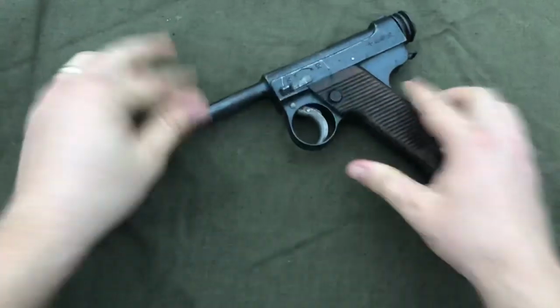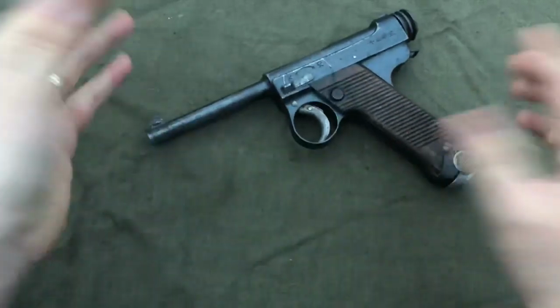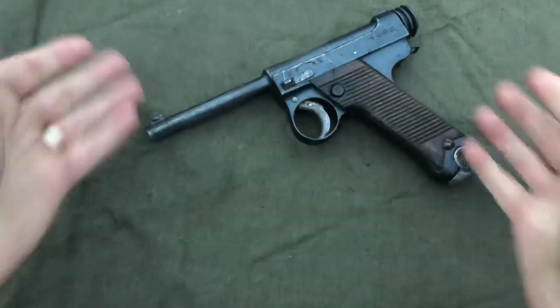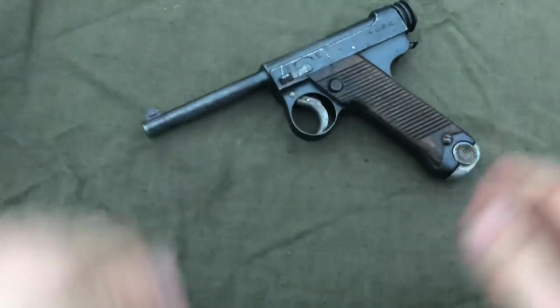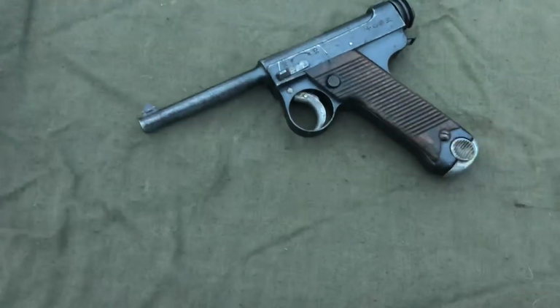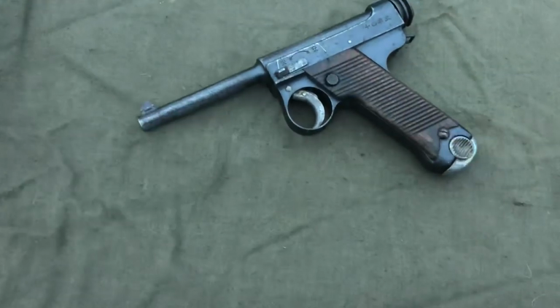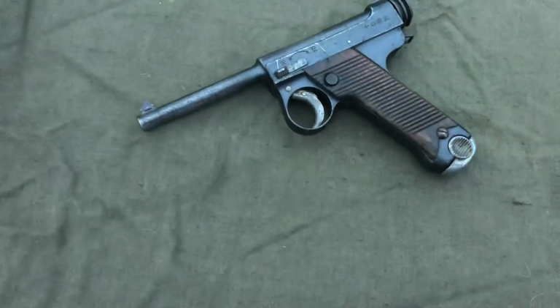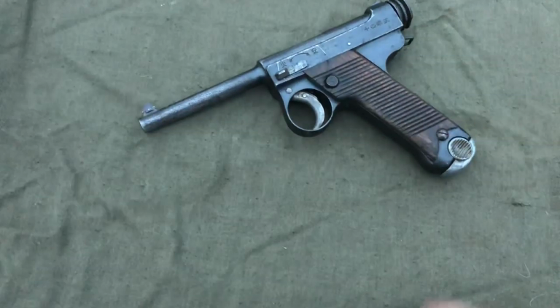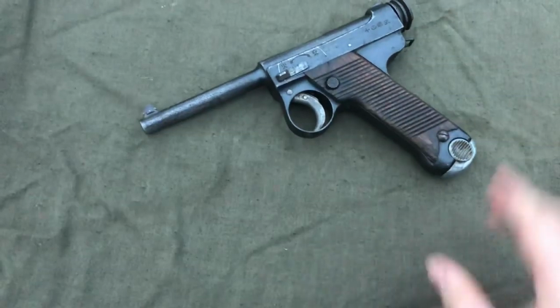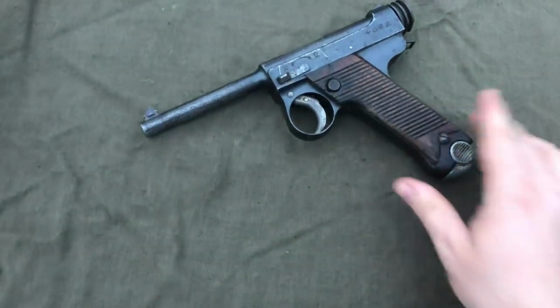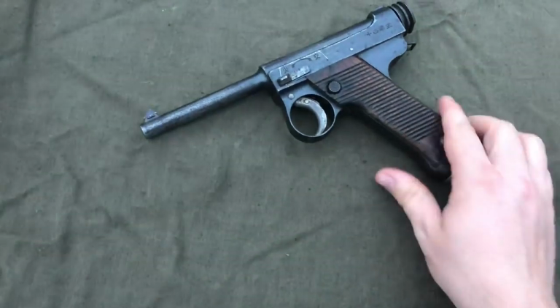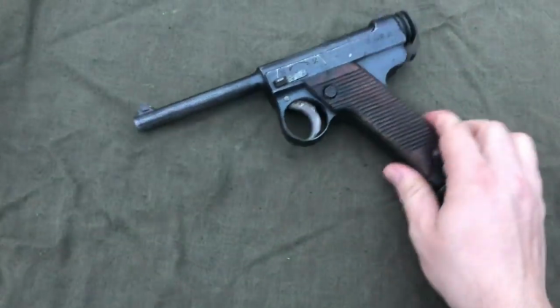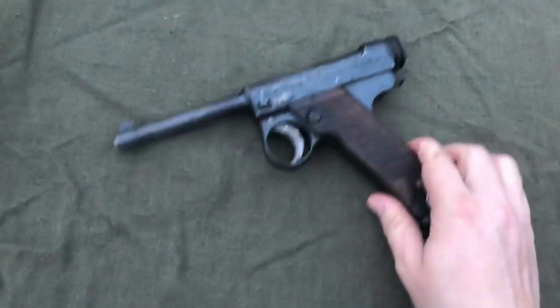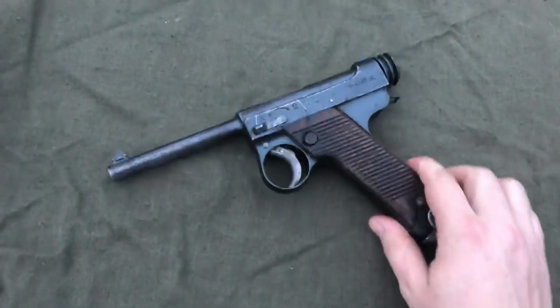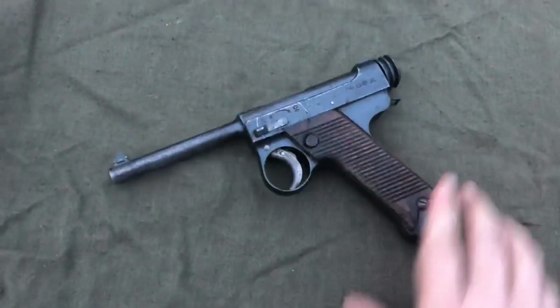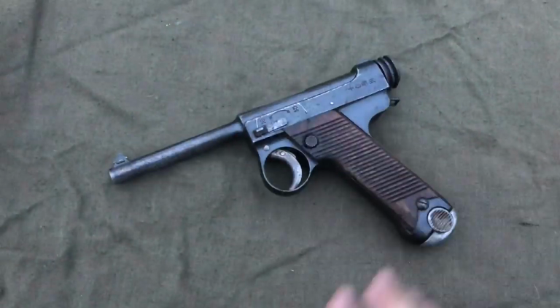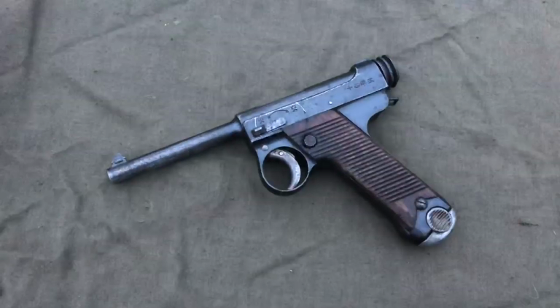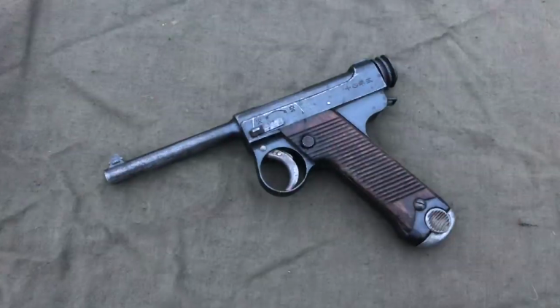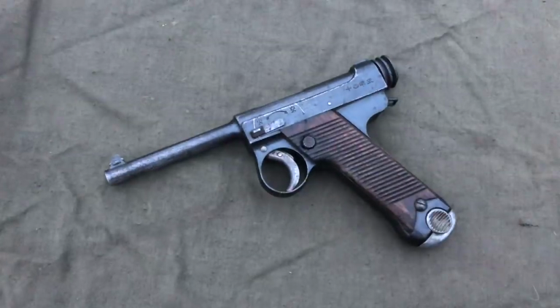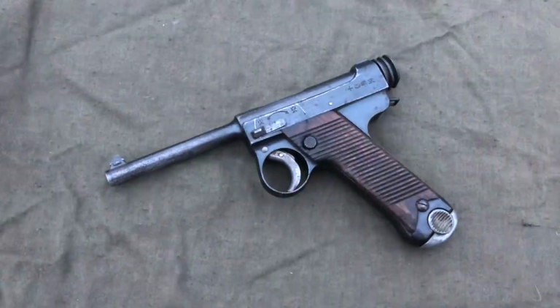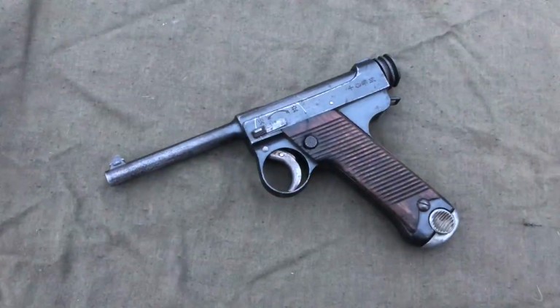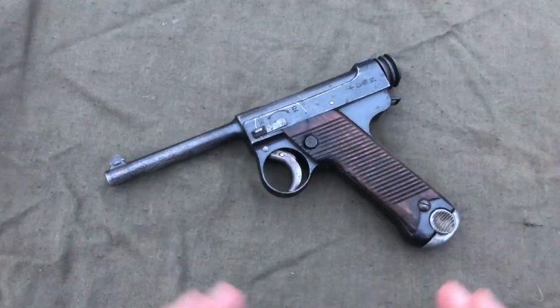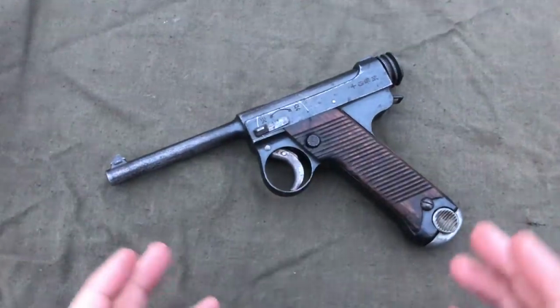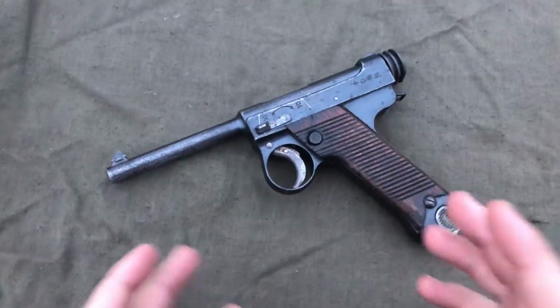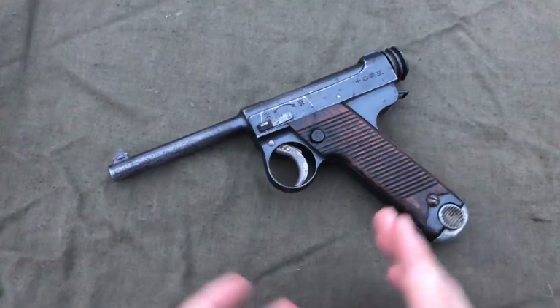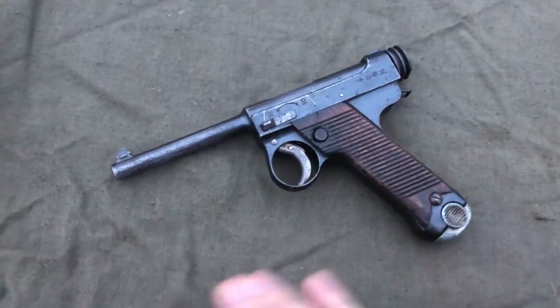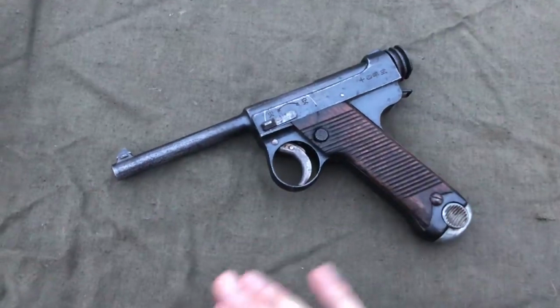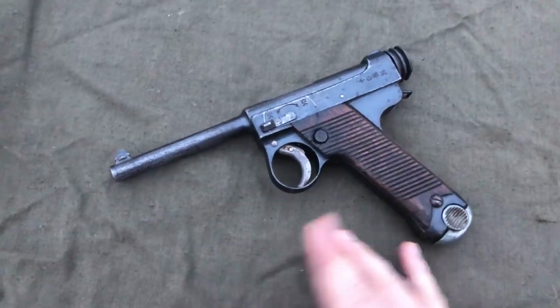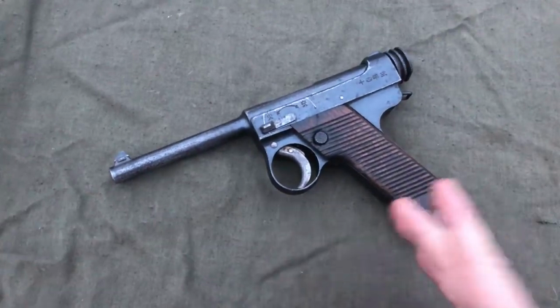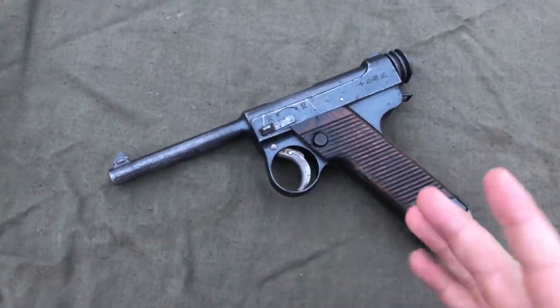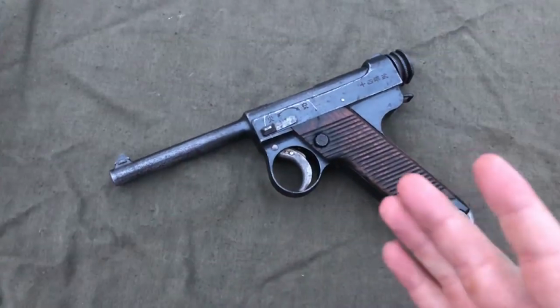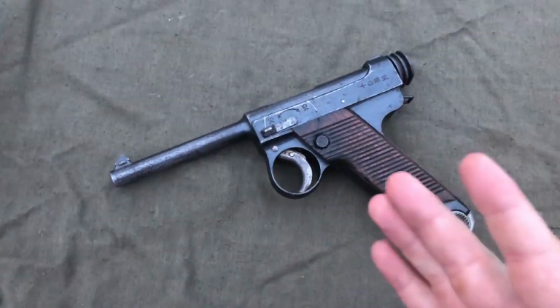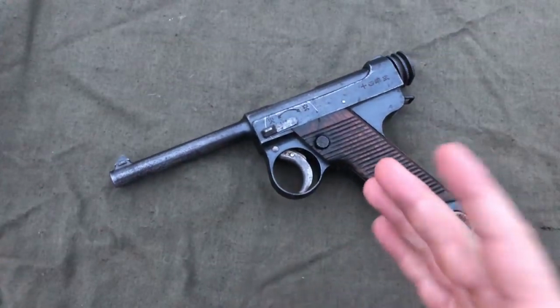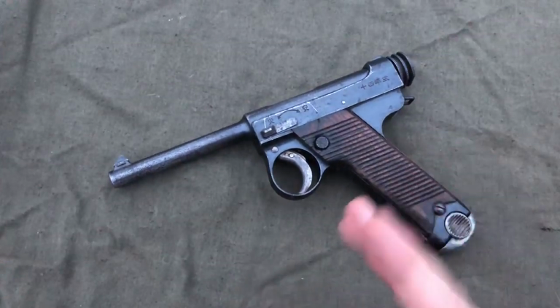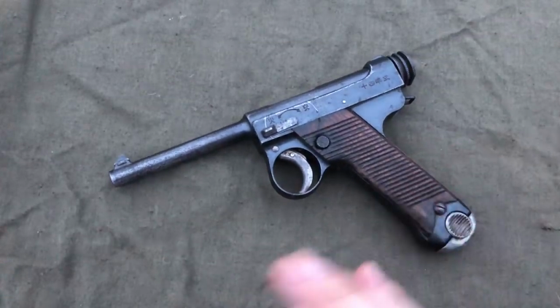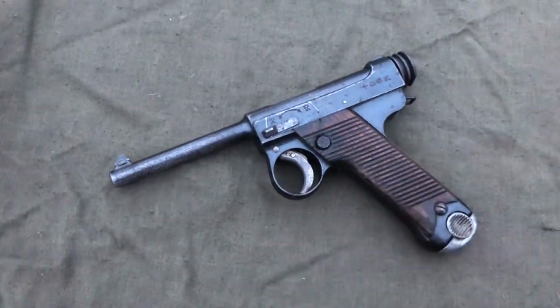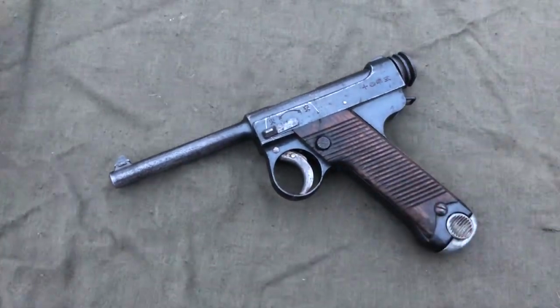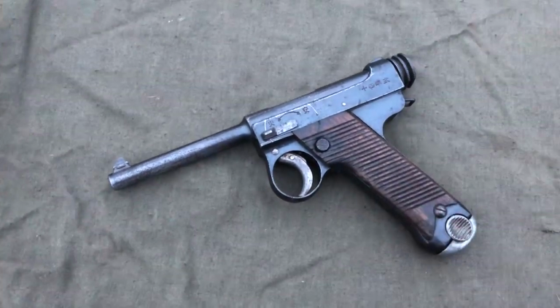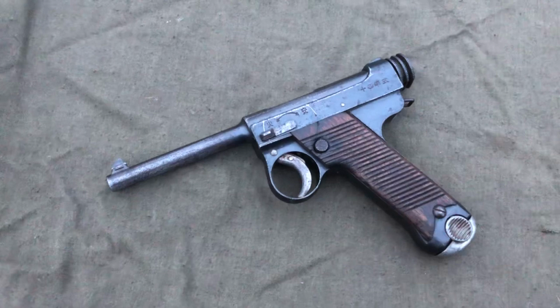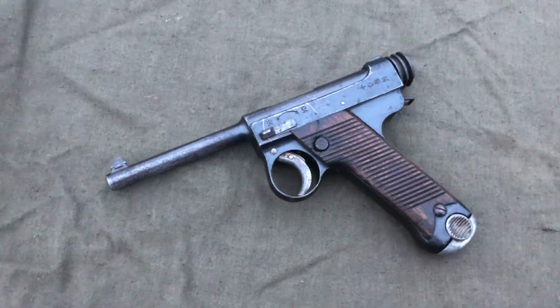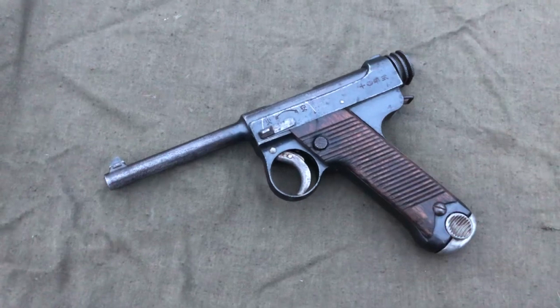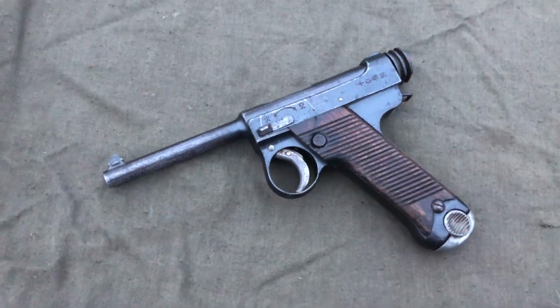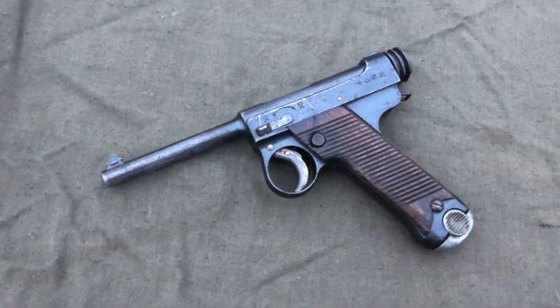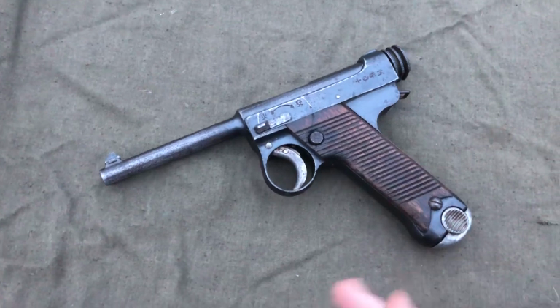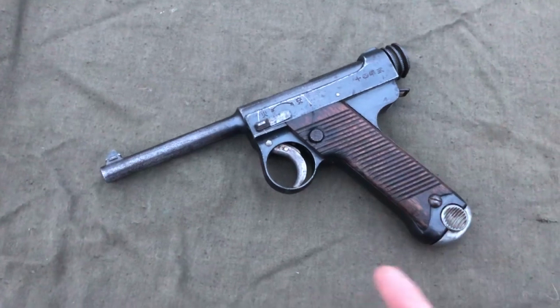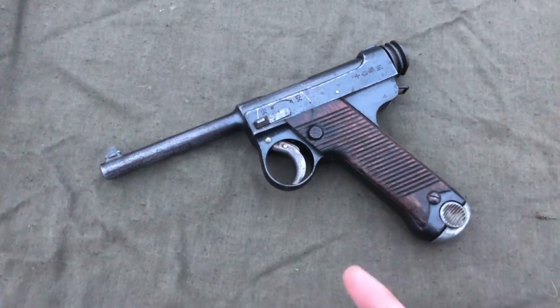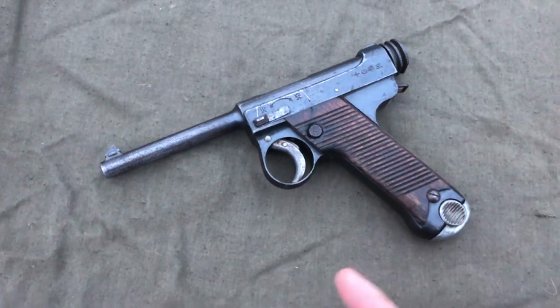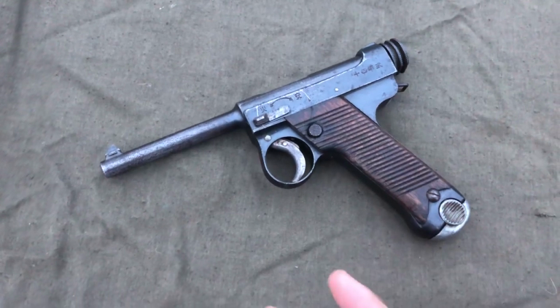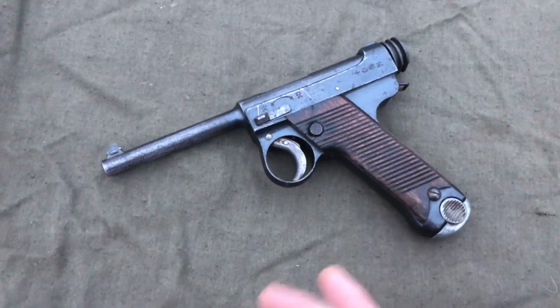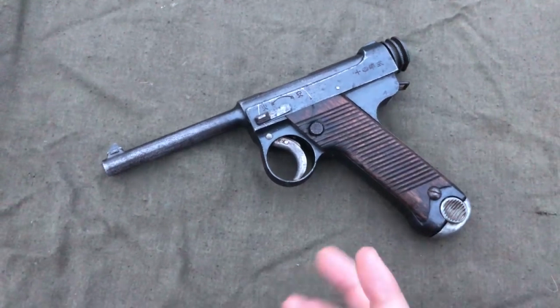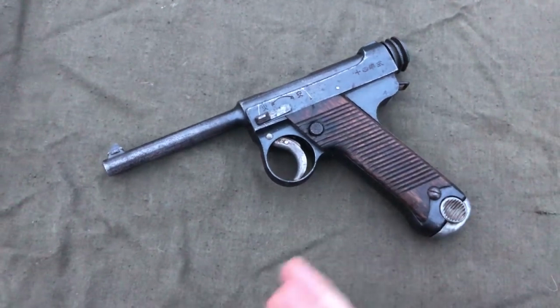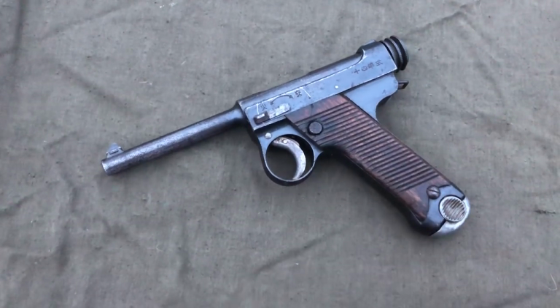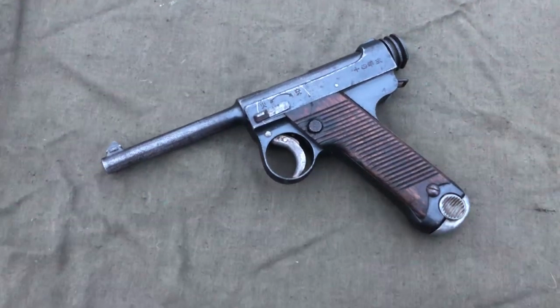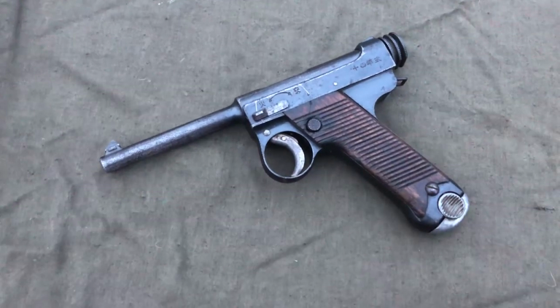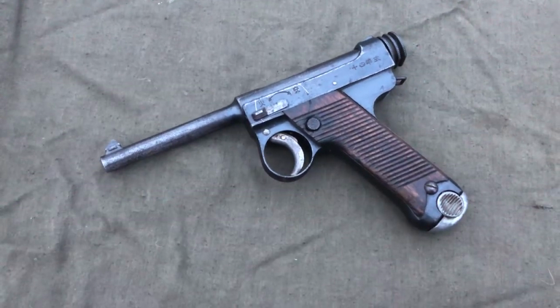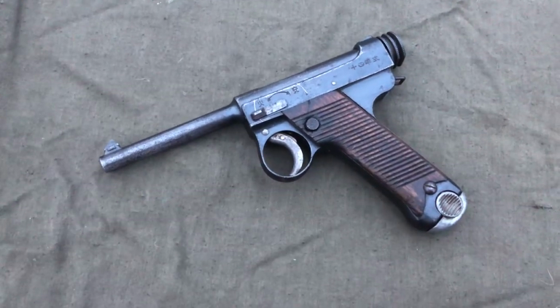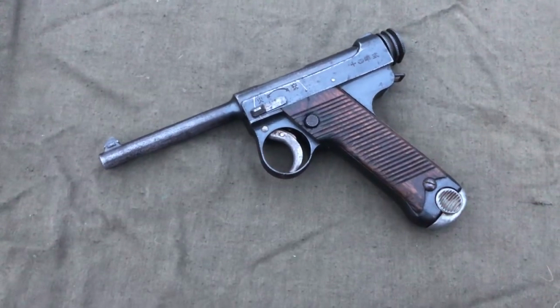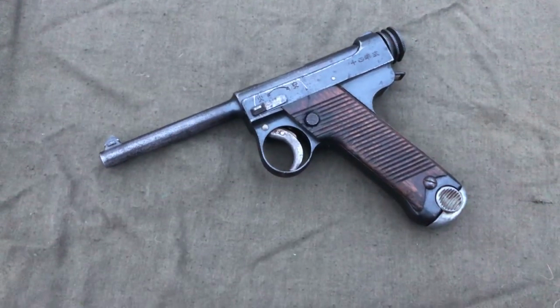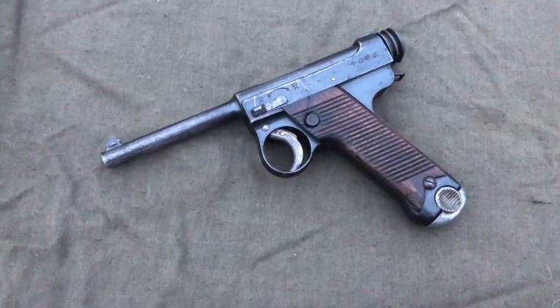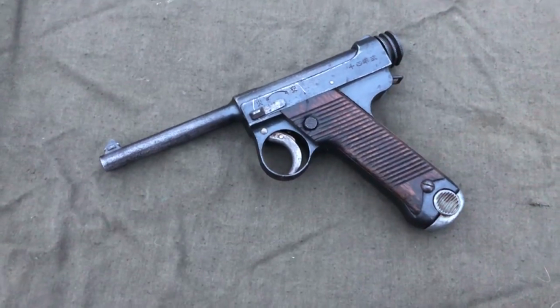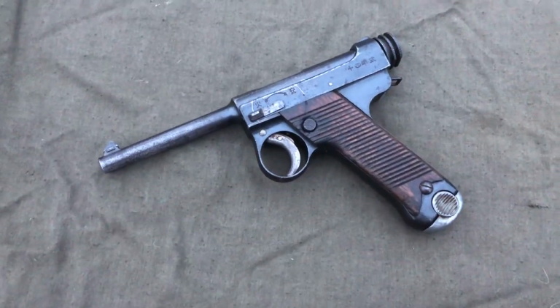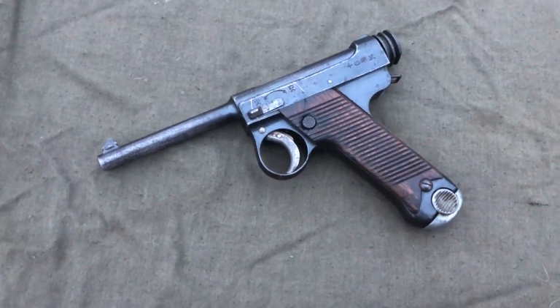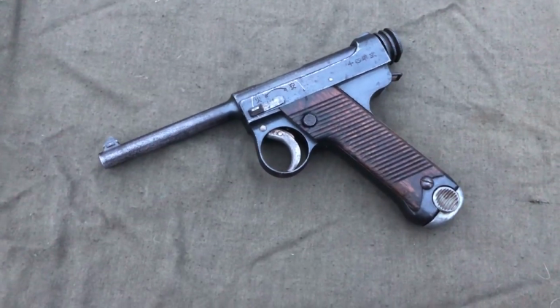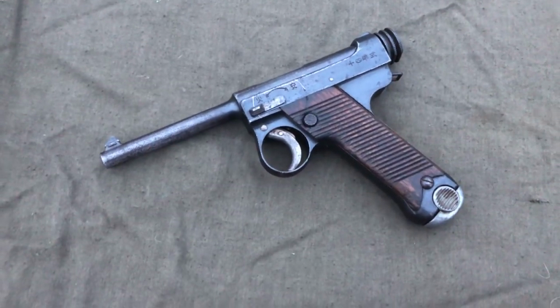That is how I do a quick field strip, clean, and lube of the Type 14 Nambu pistol. Thanks a lot for watching, guys.